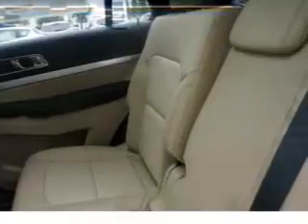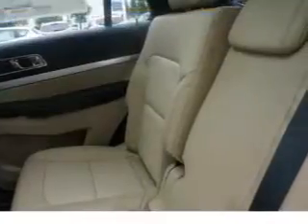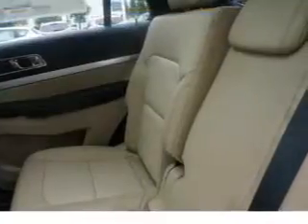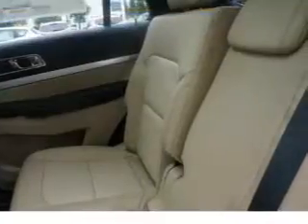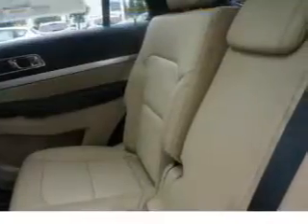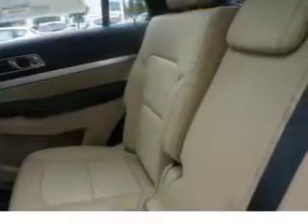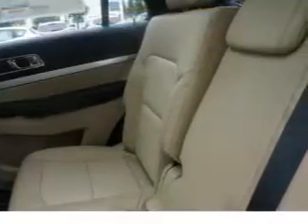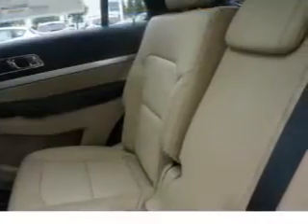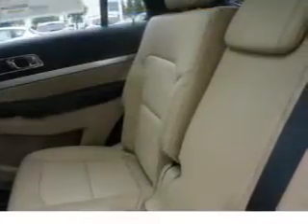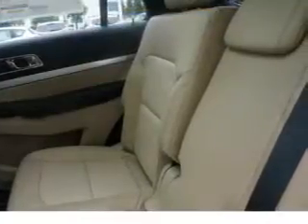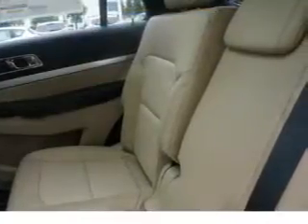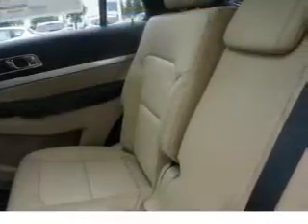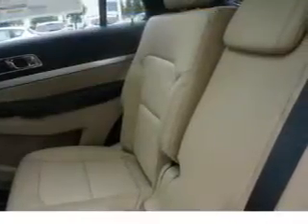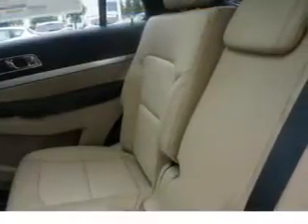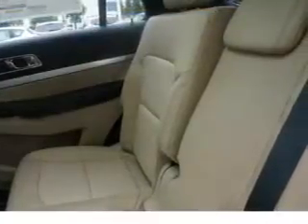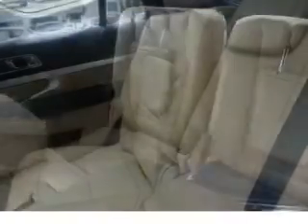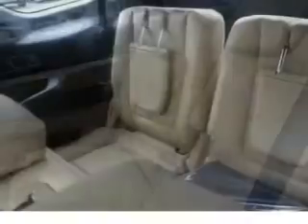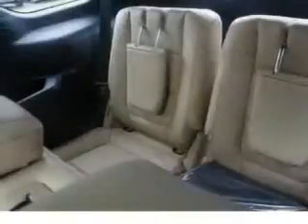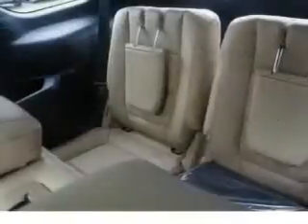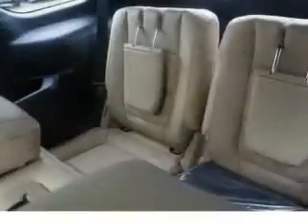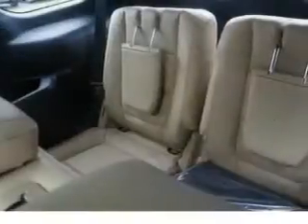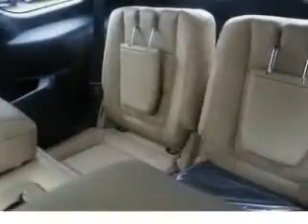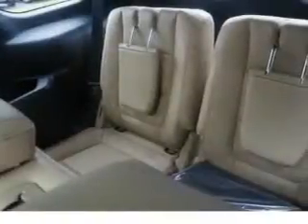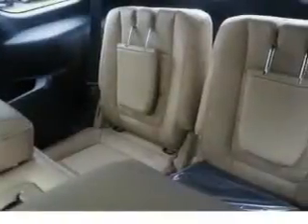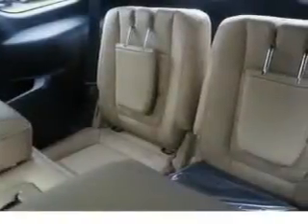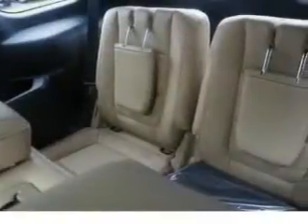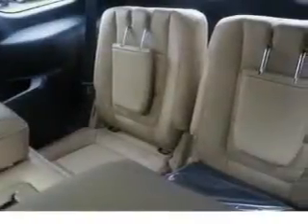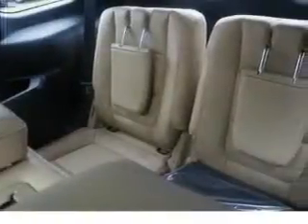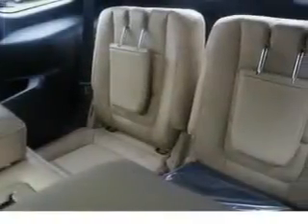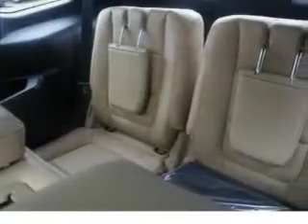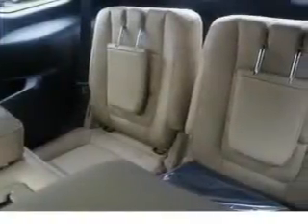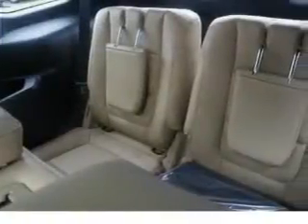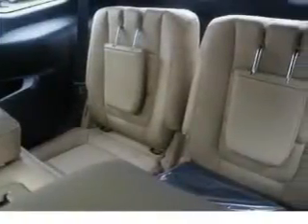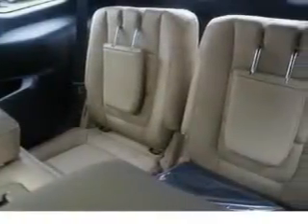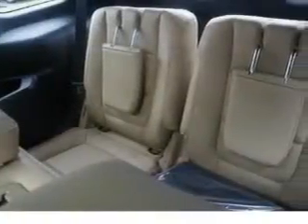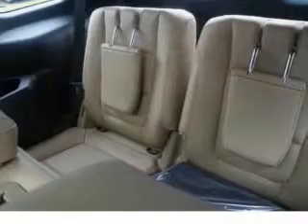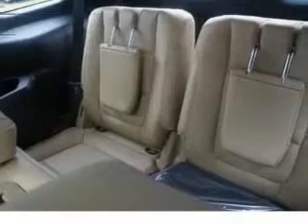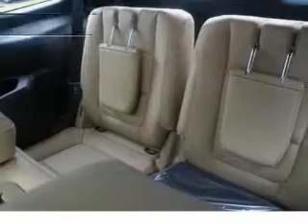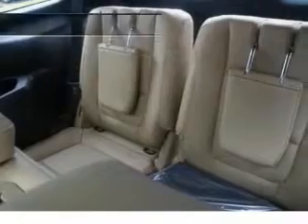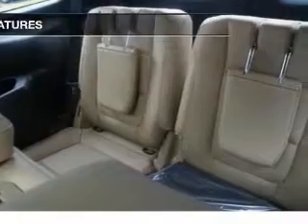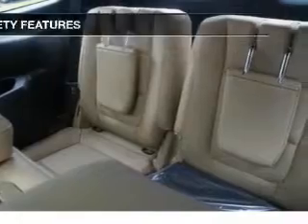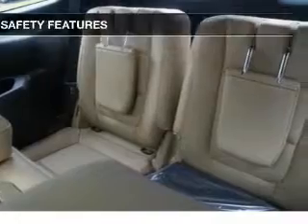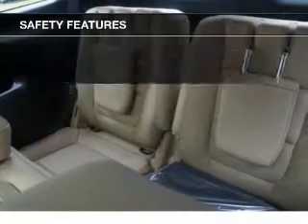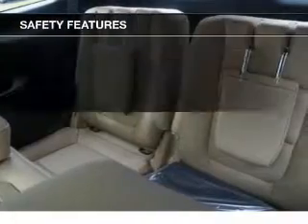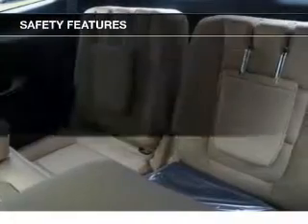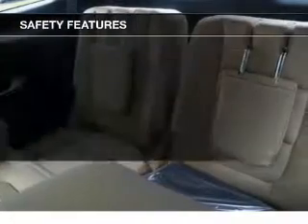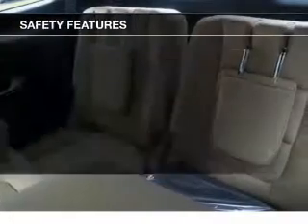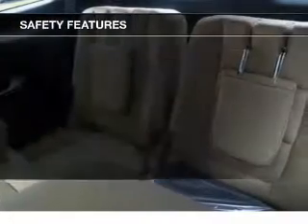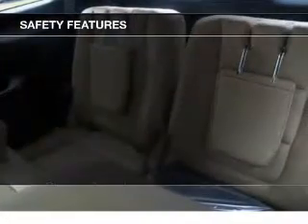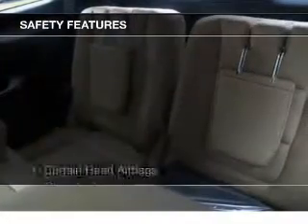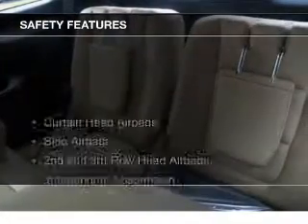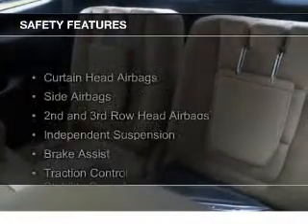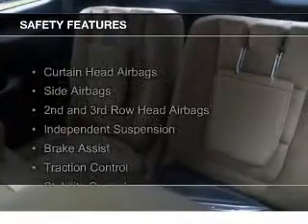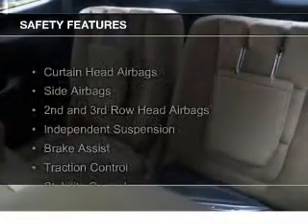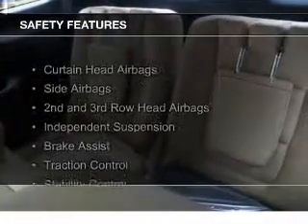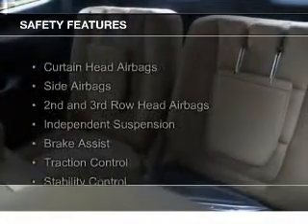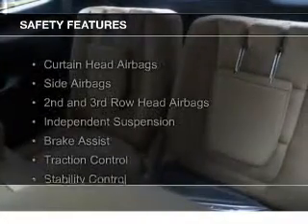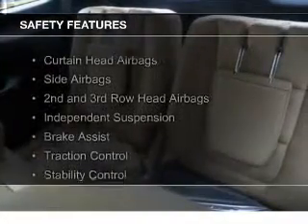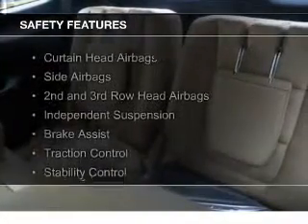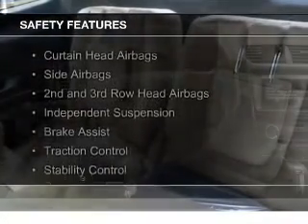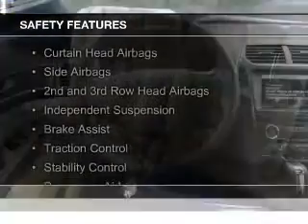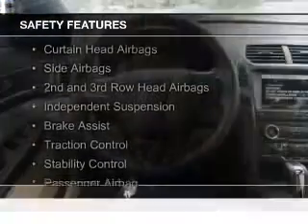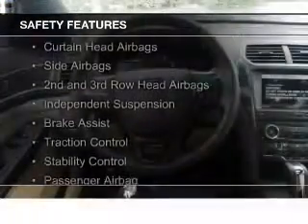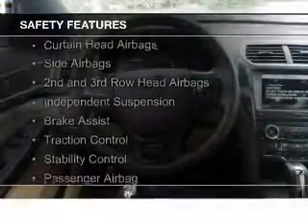Additional features include an alarm system, power seats, roof rails, and cruise control. Safety was made a priority with these features.